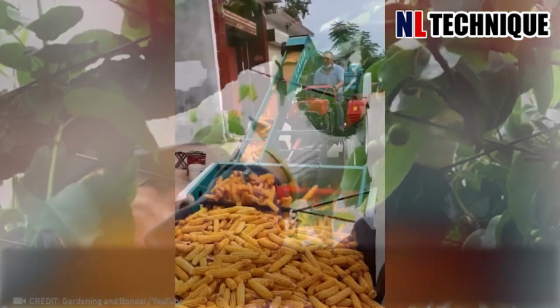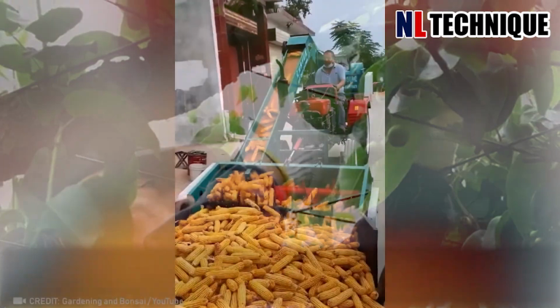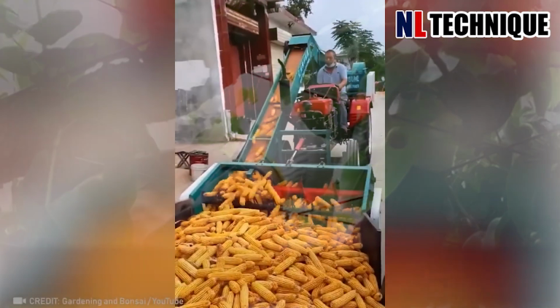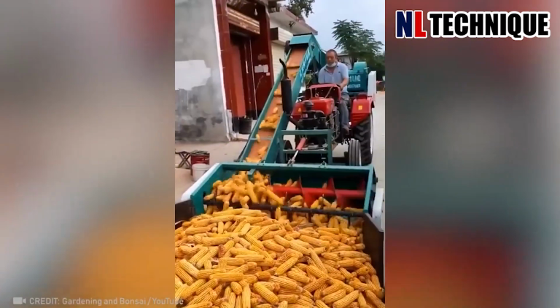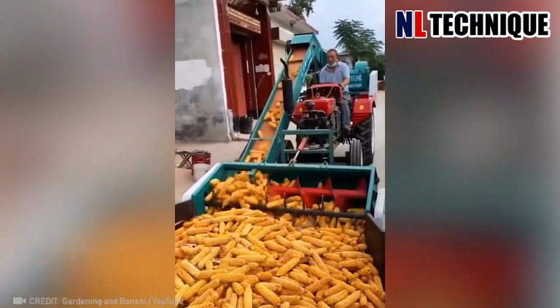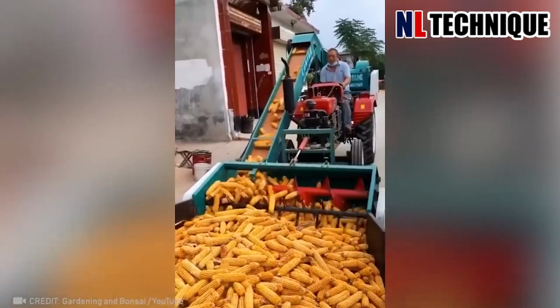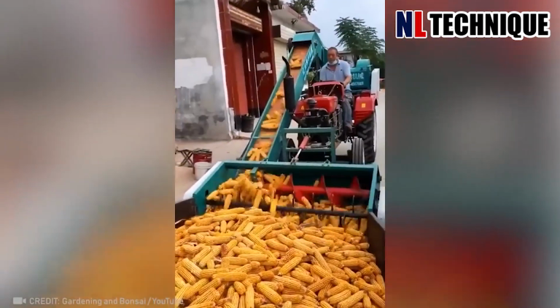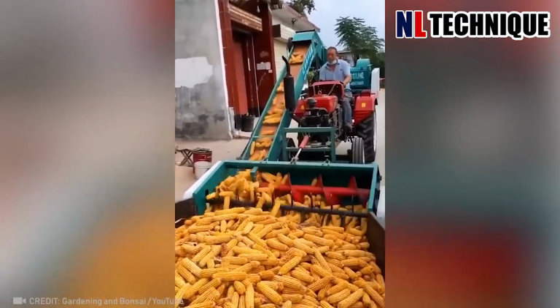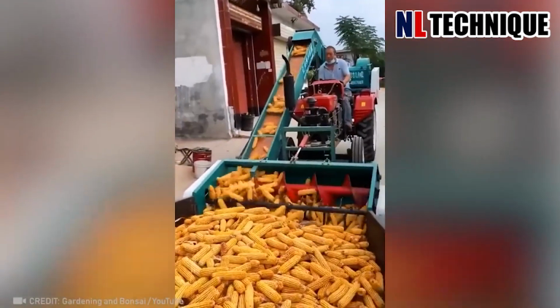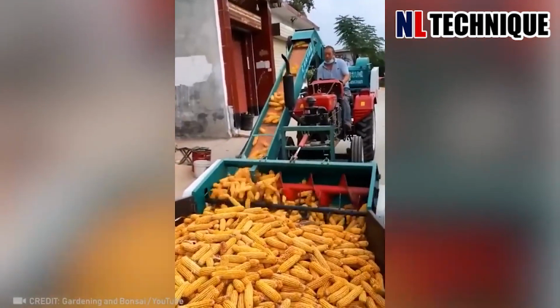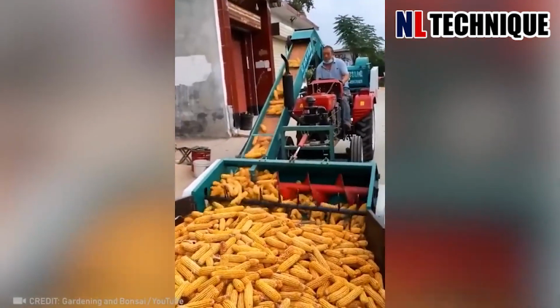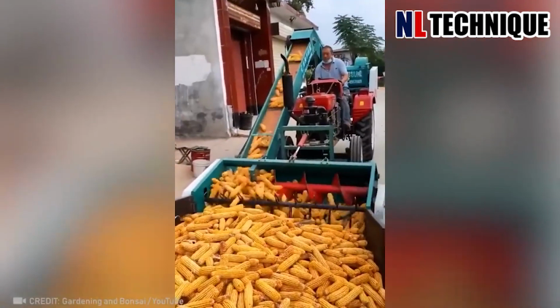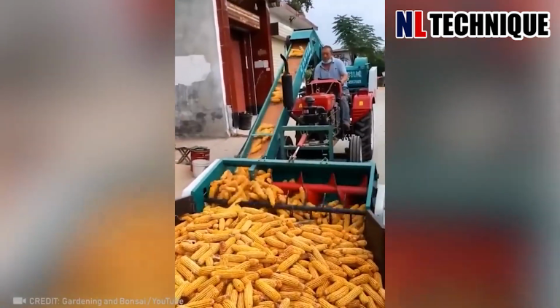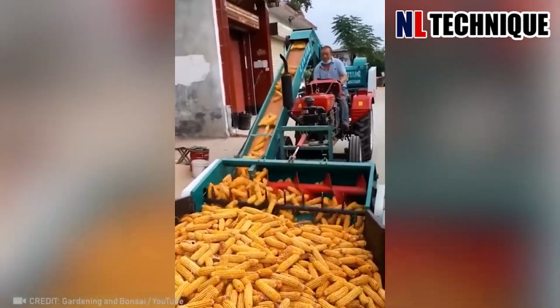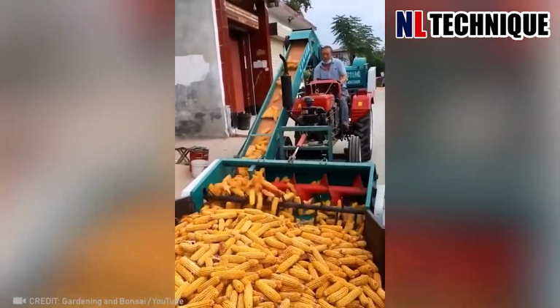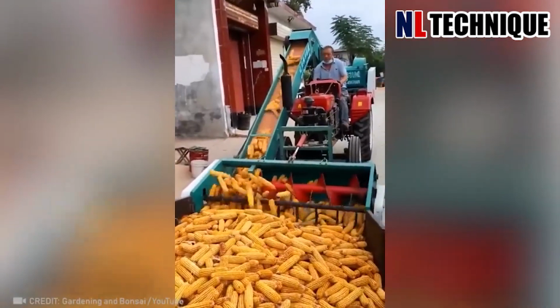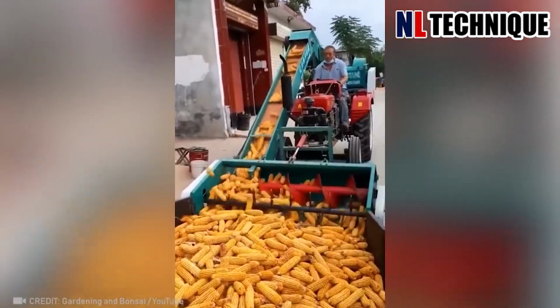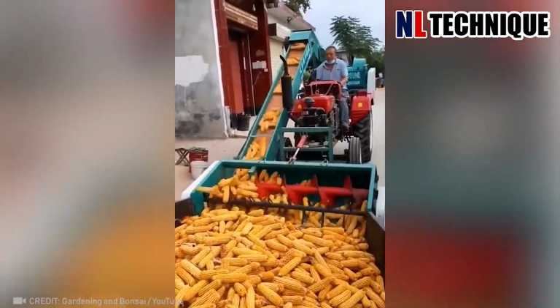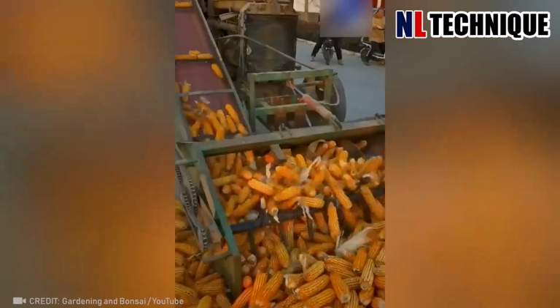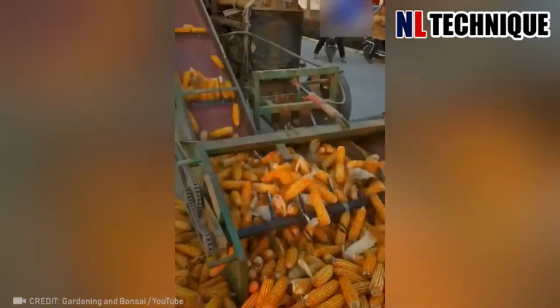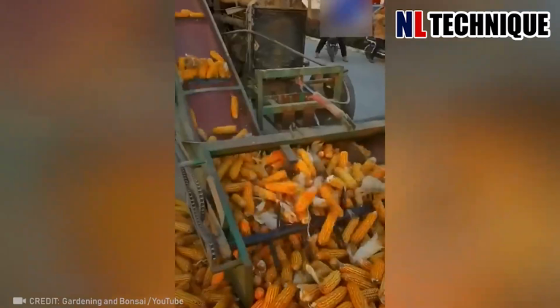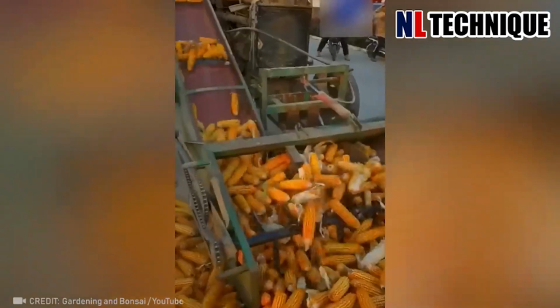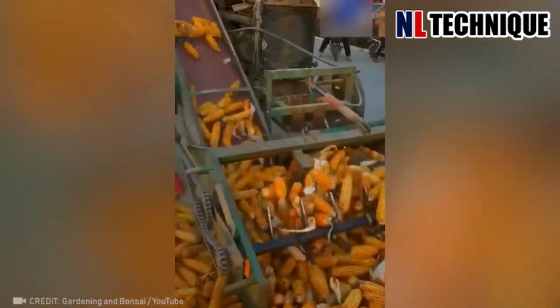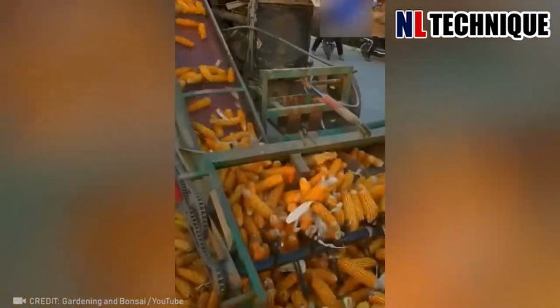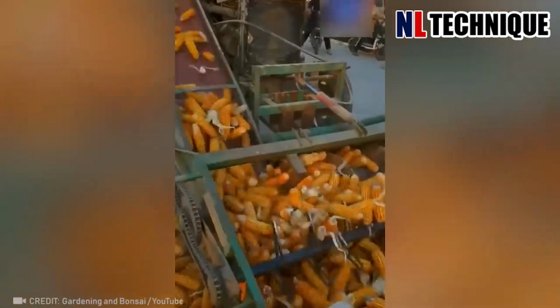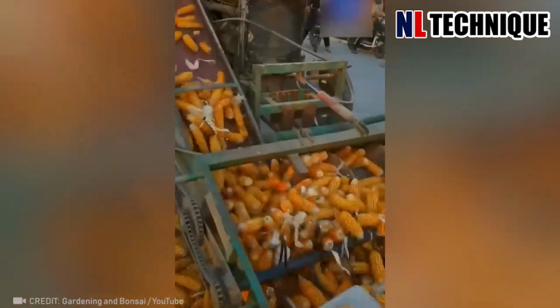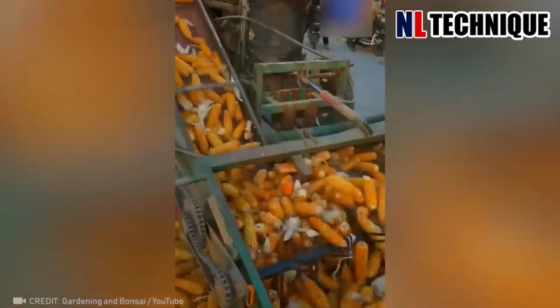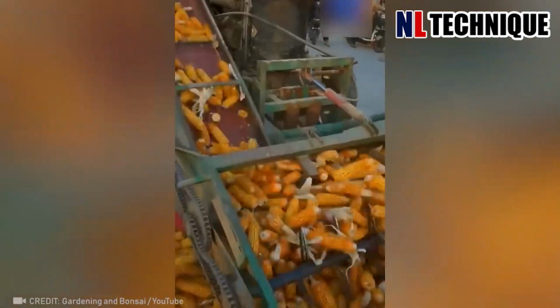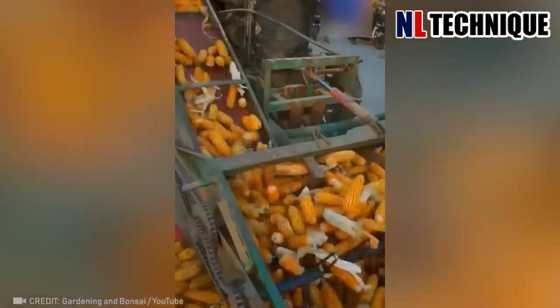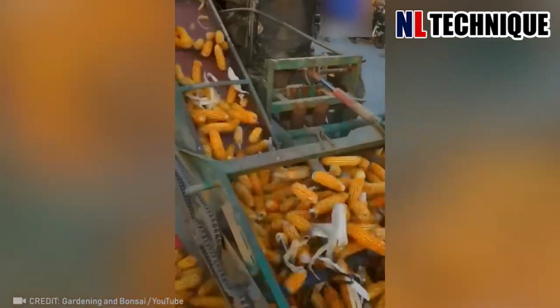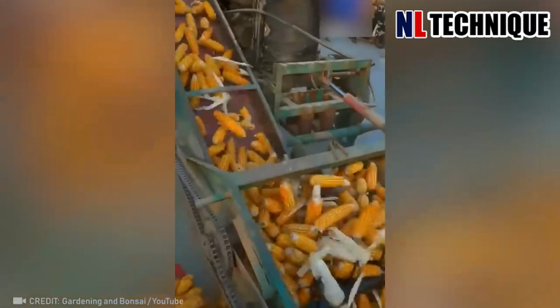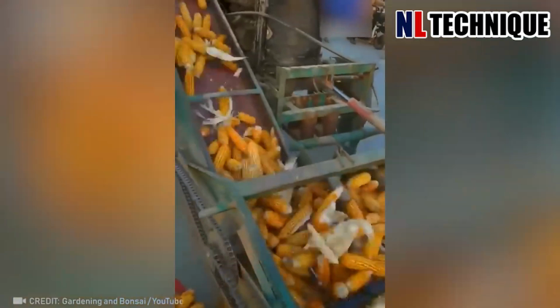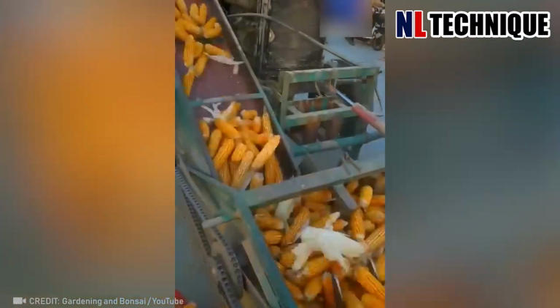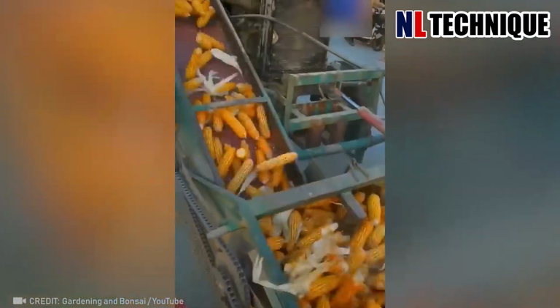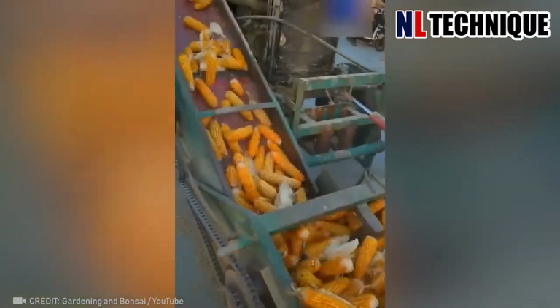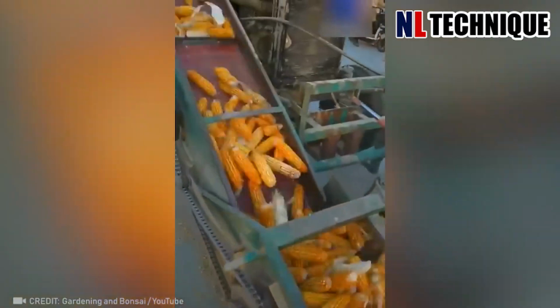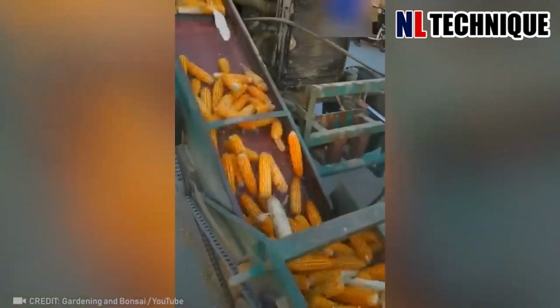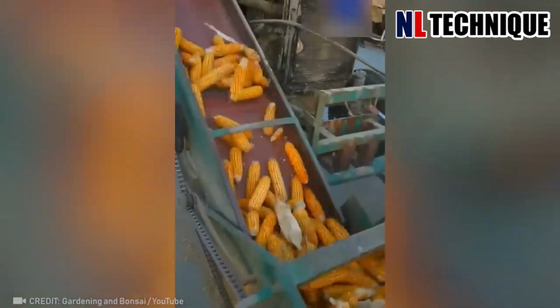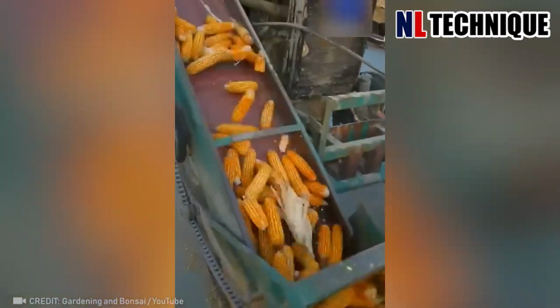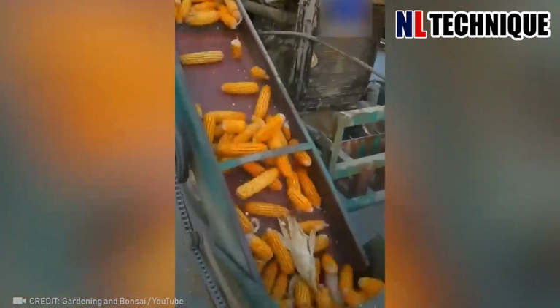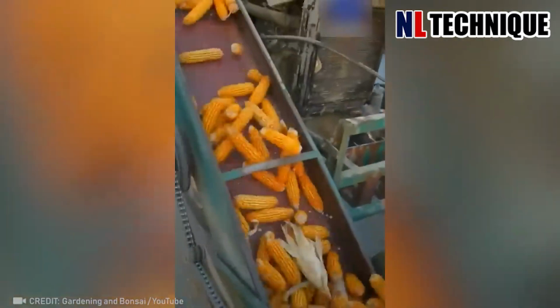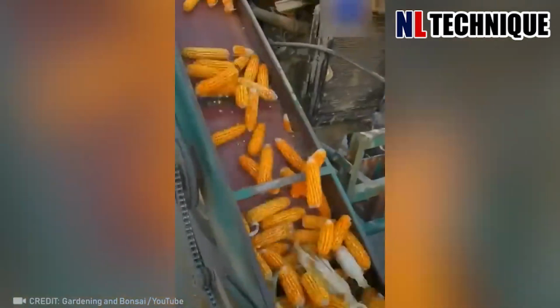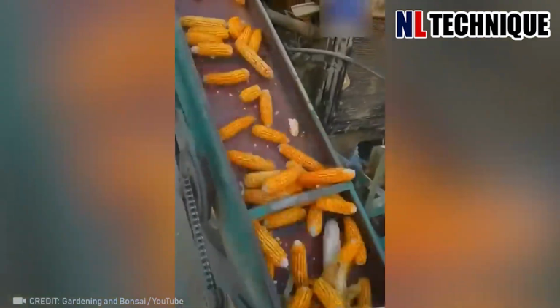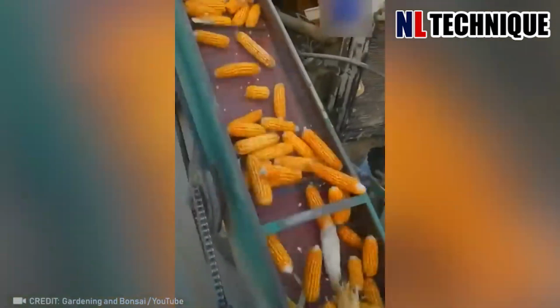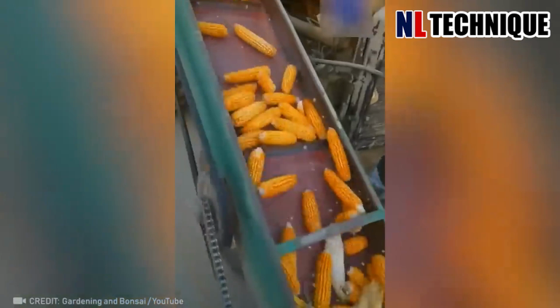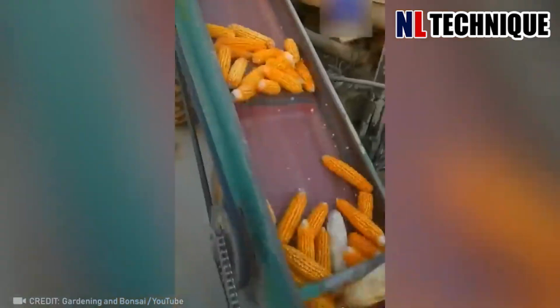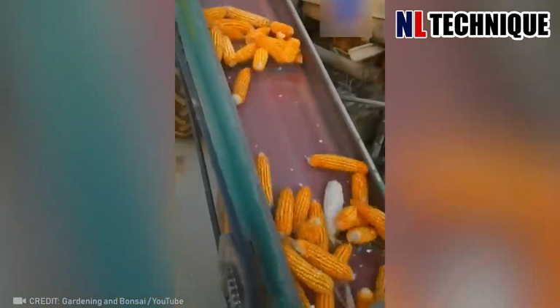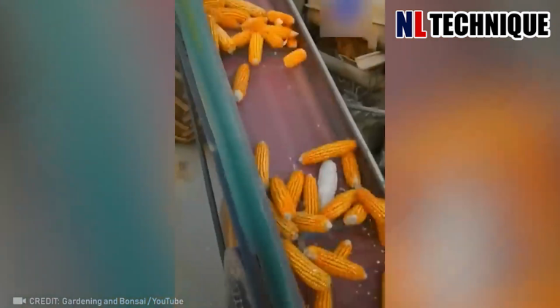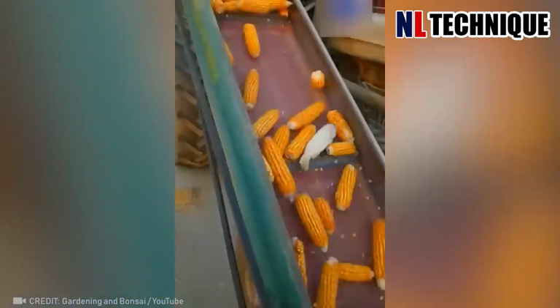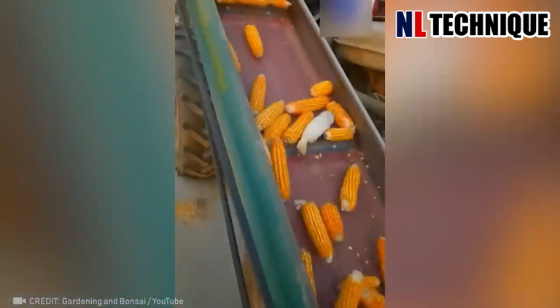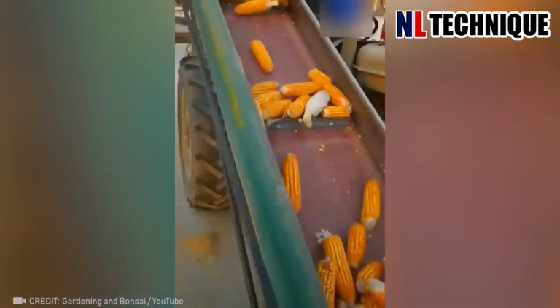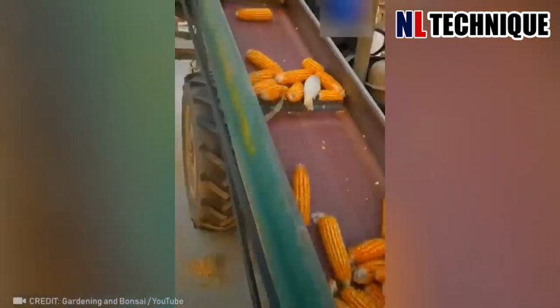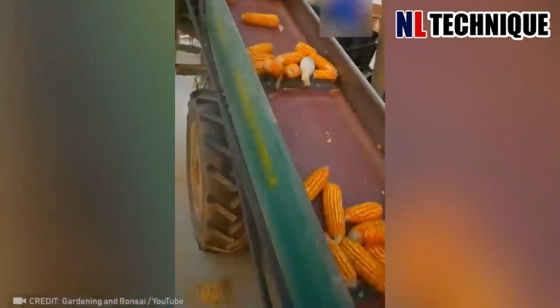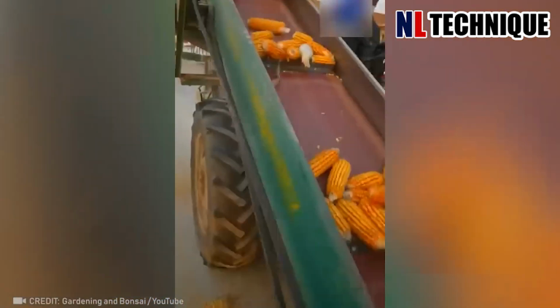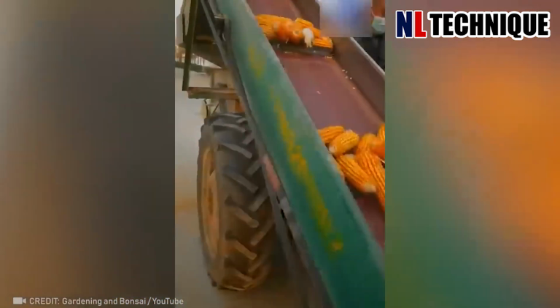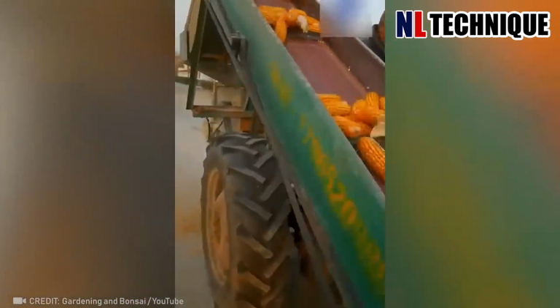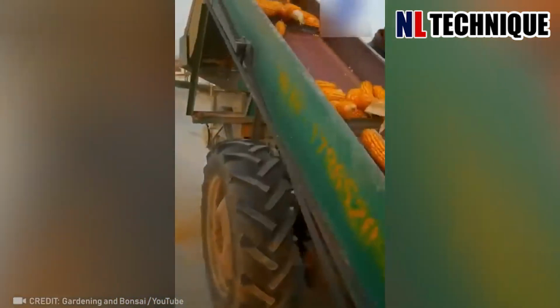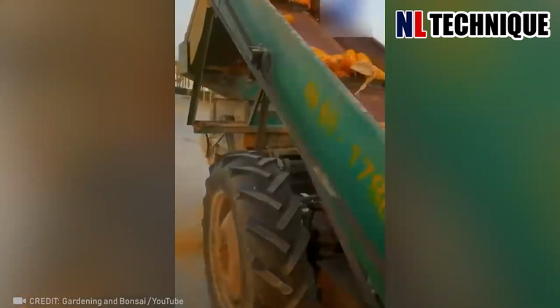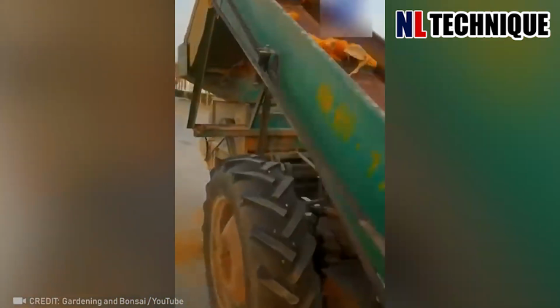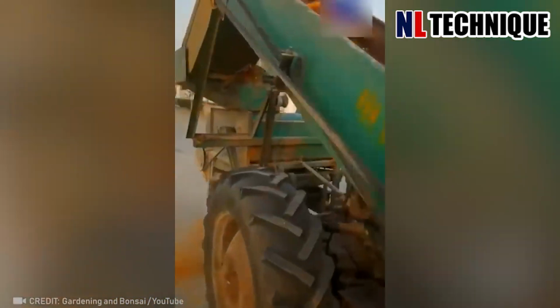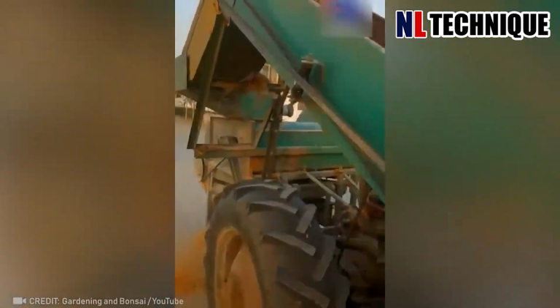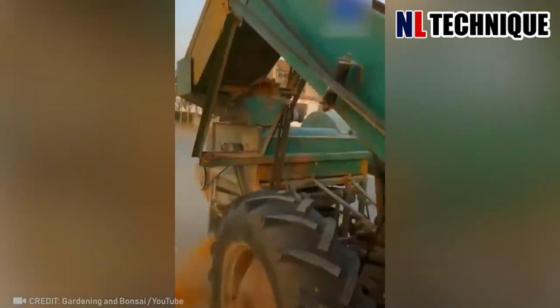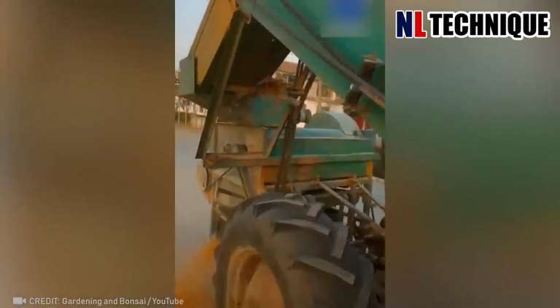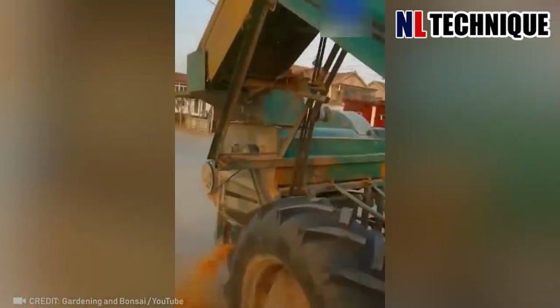This machine peels the corn automatically by twisting it, and then the corn husks disappear amazingly.